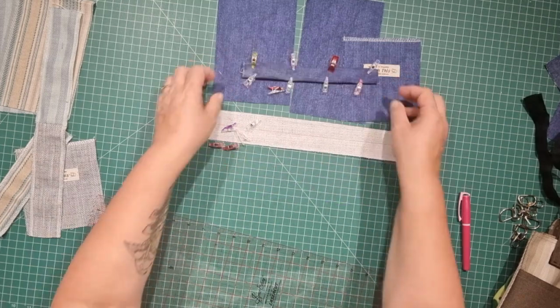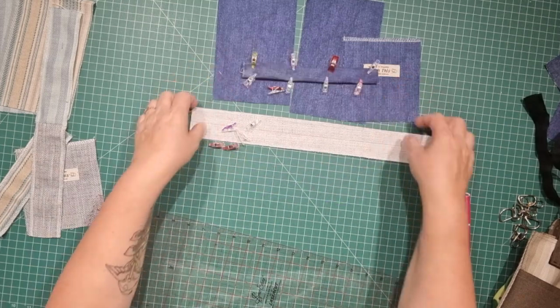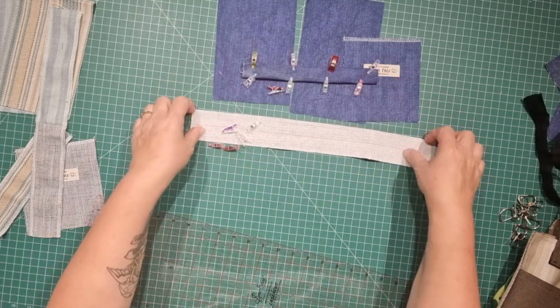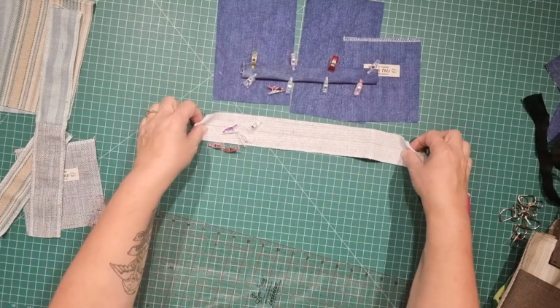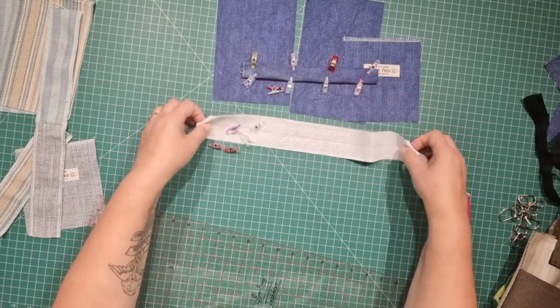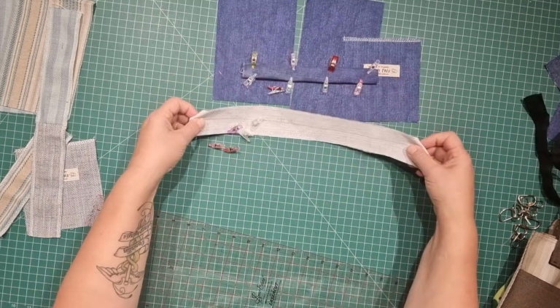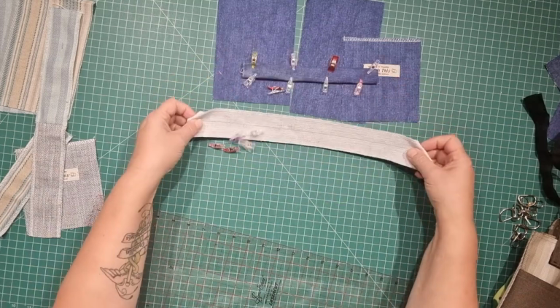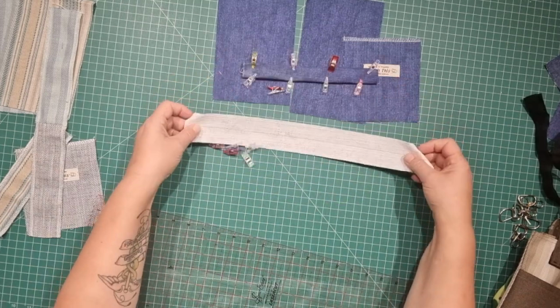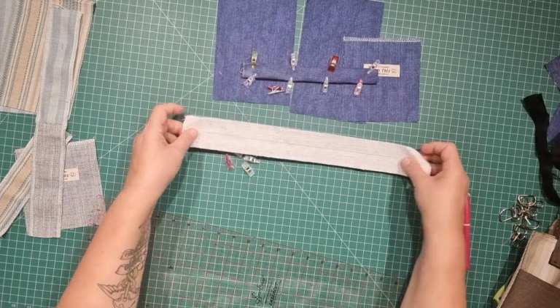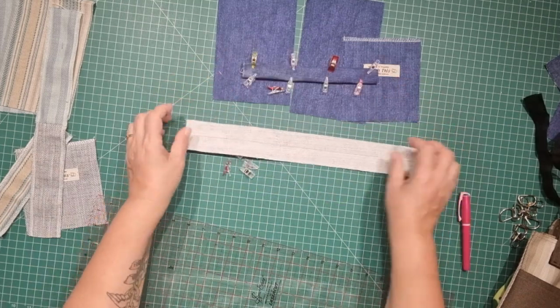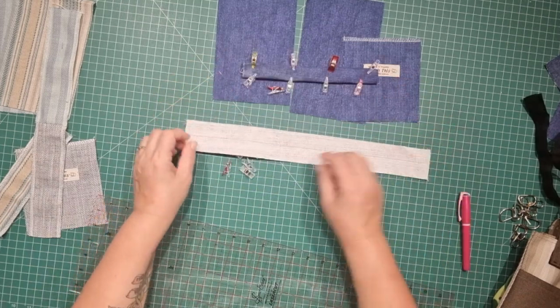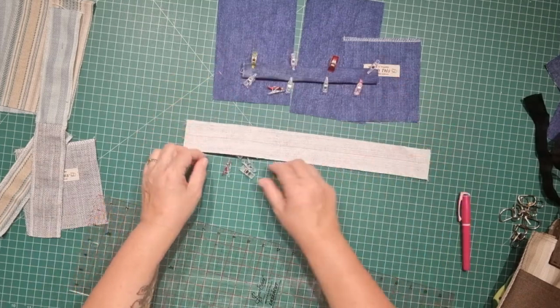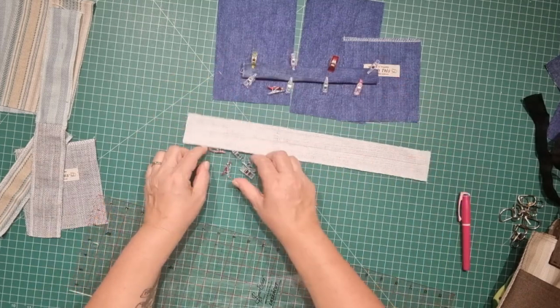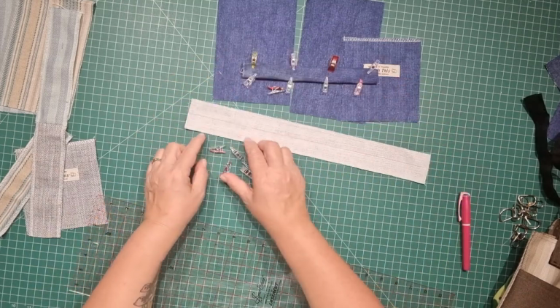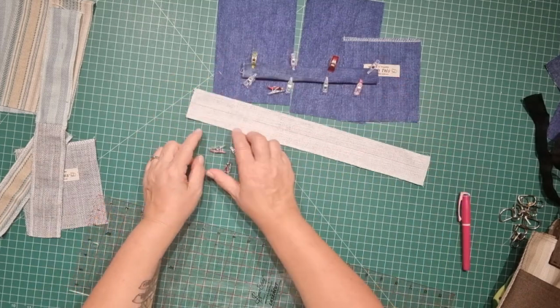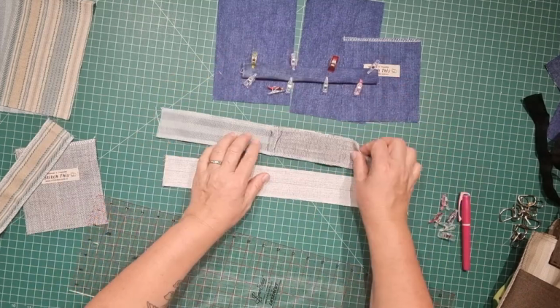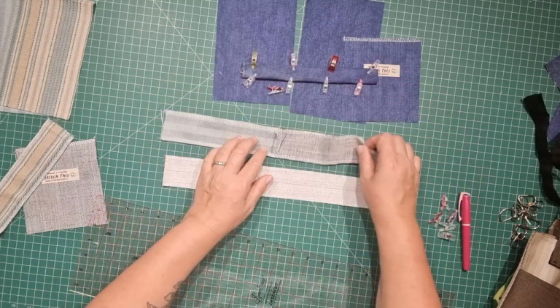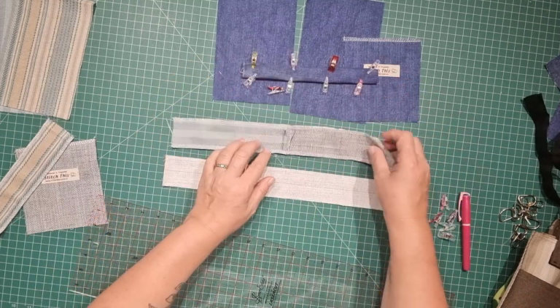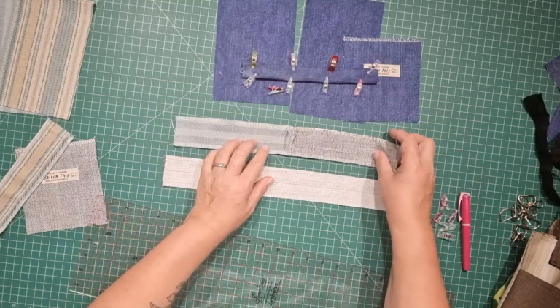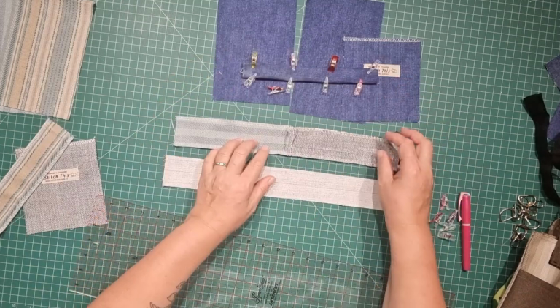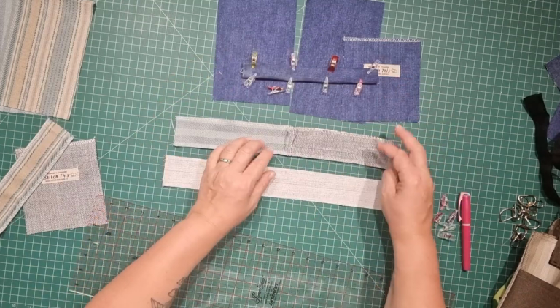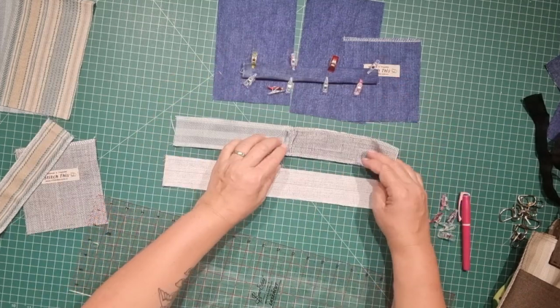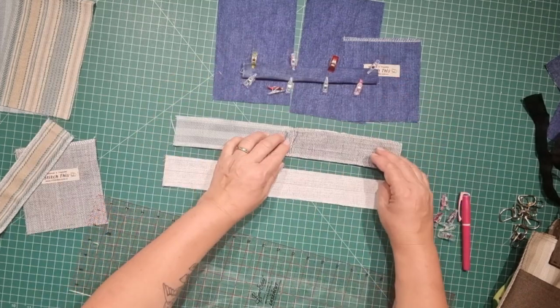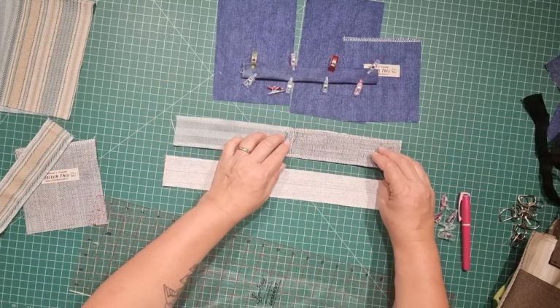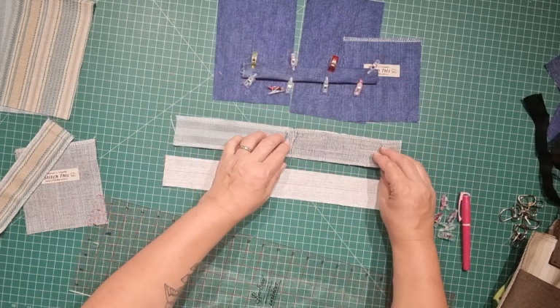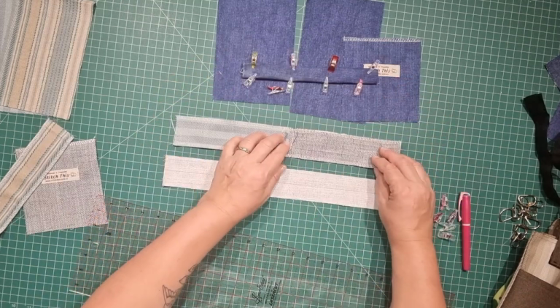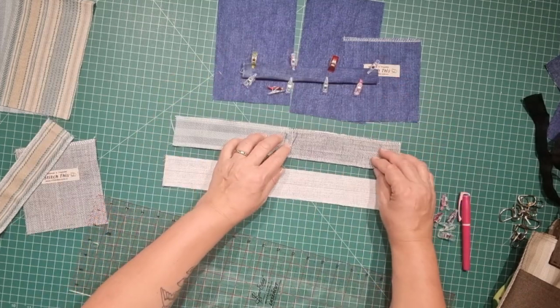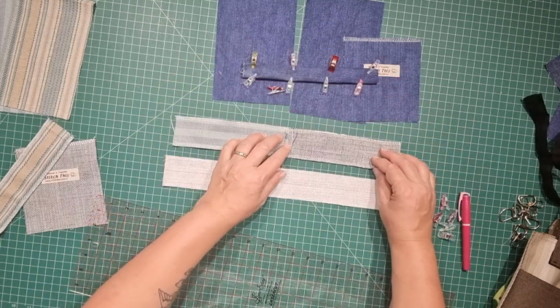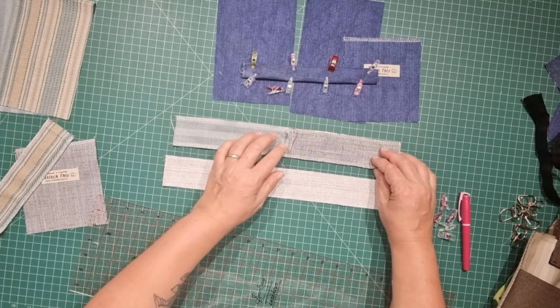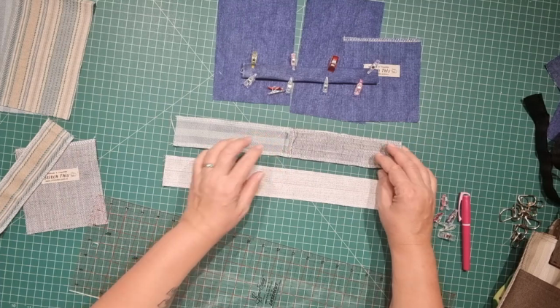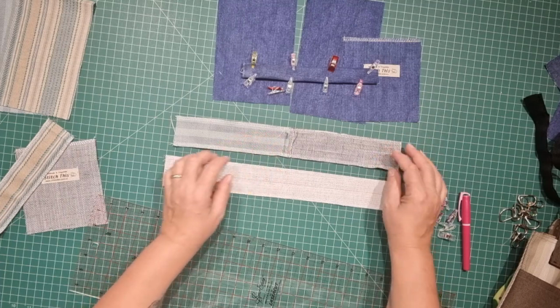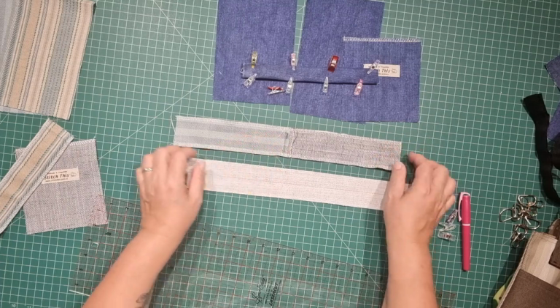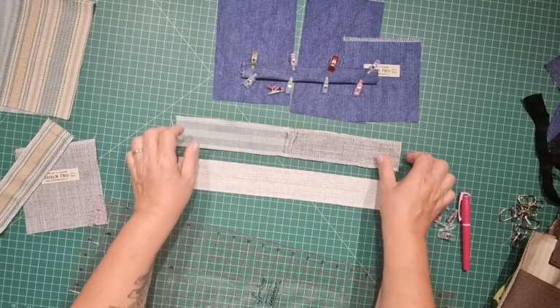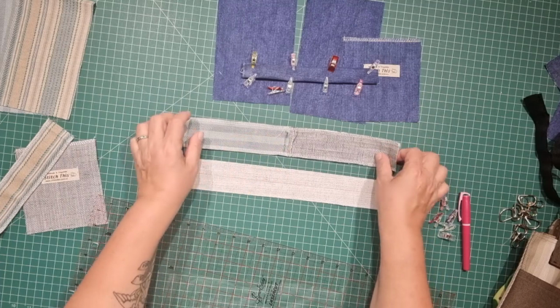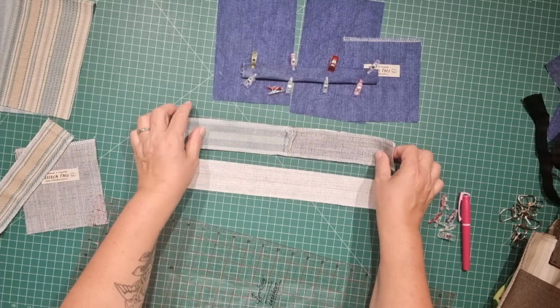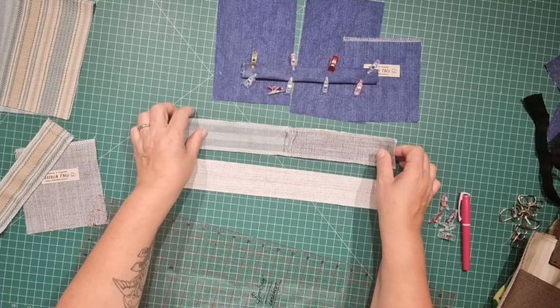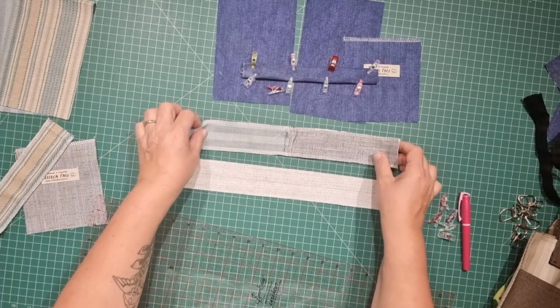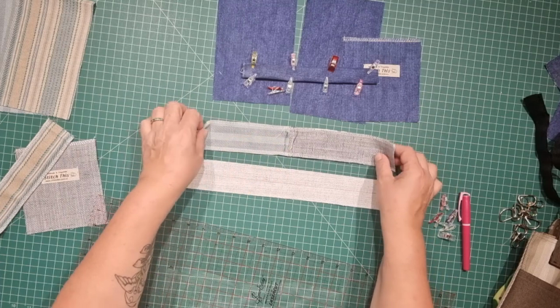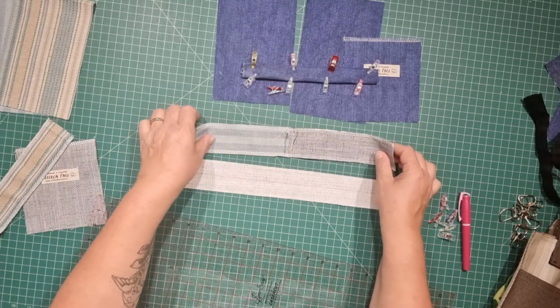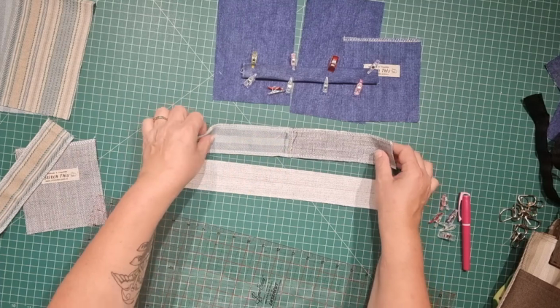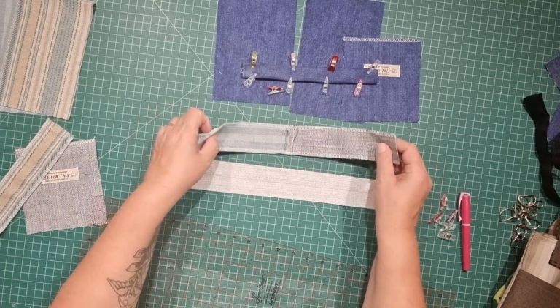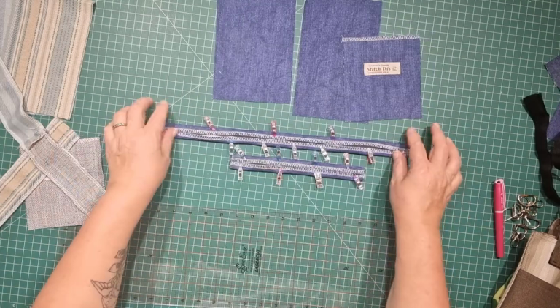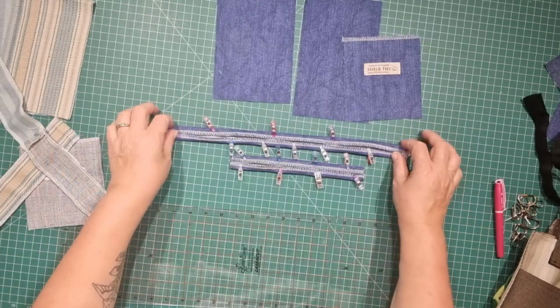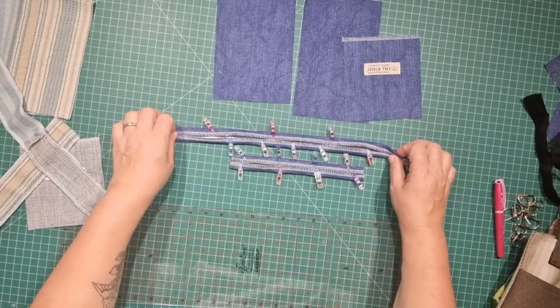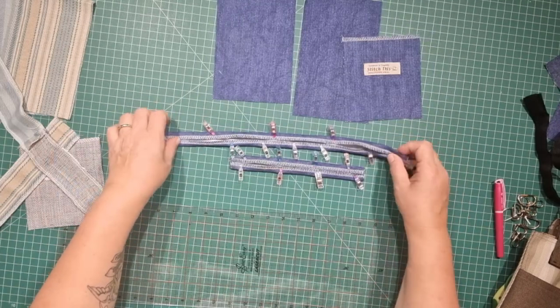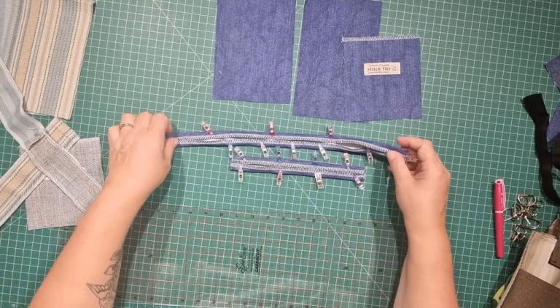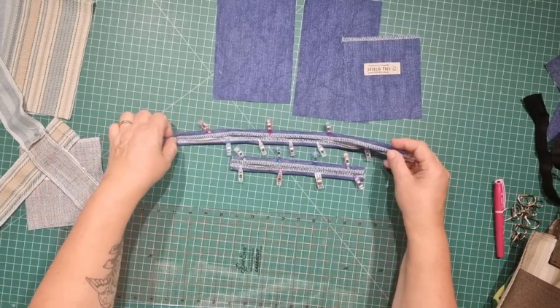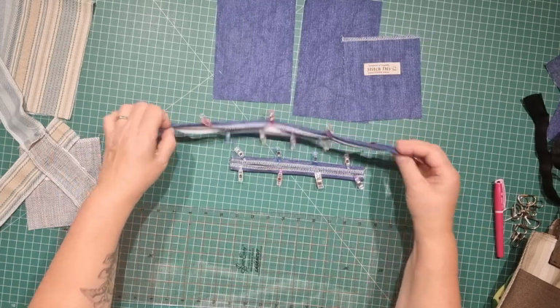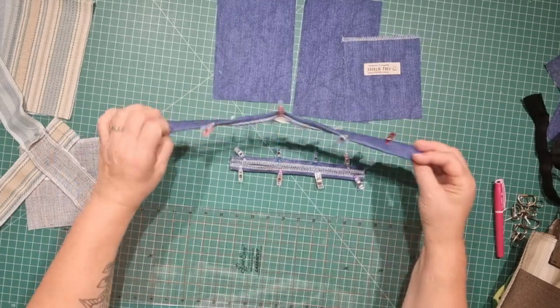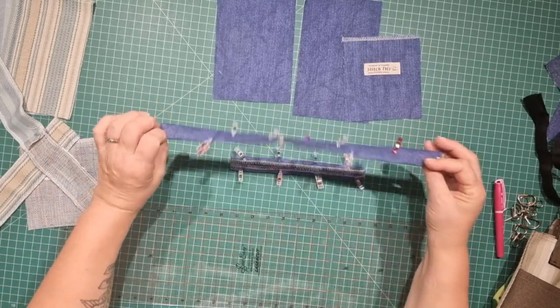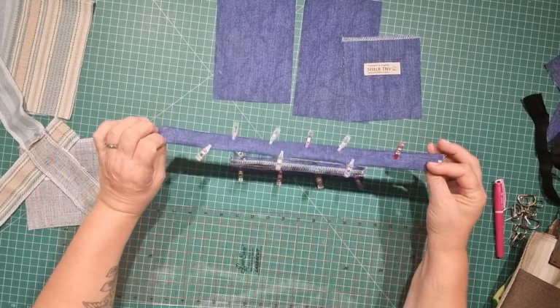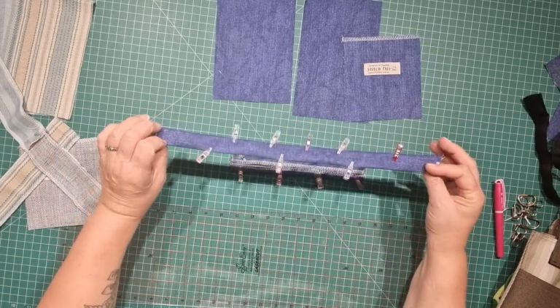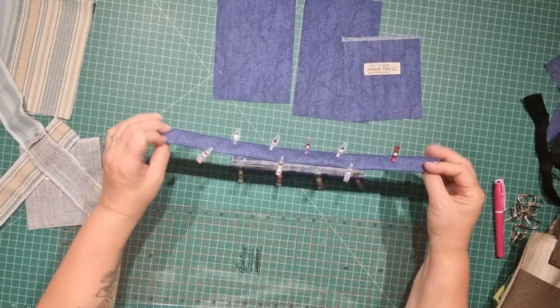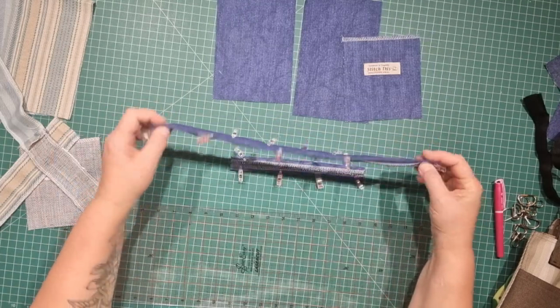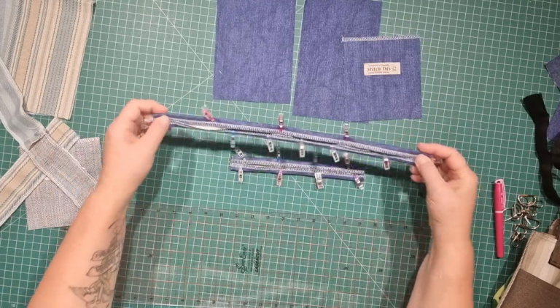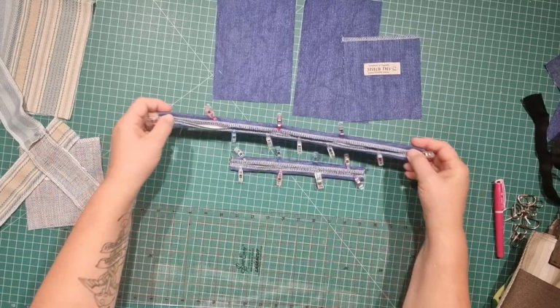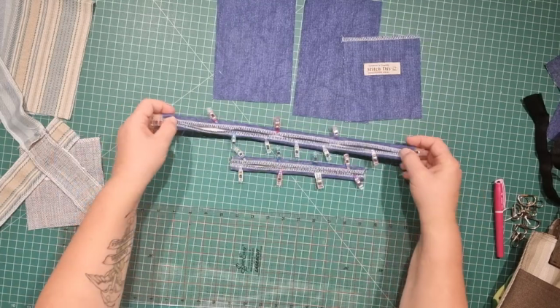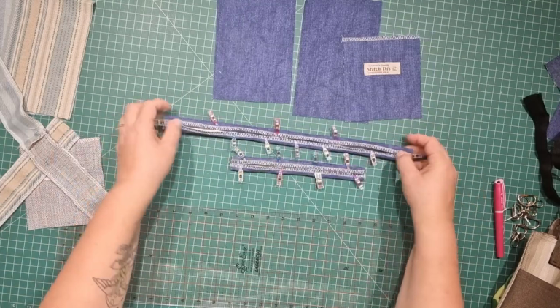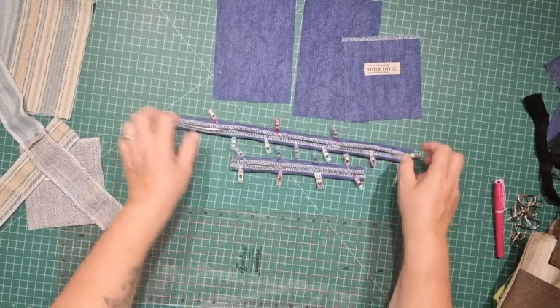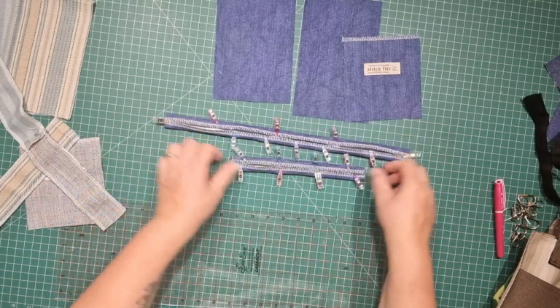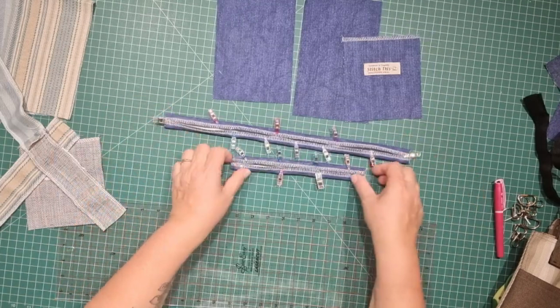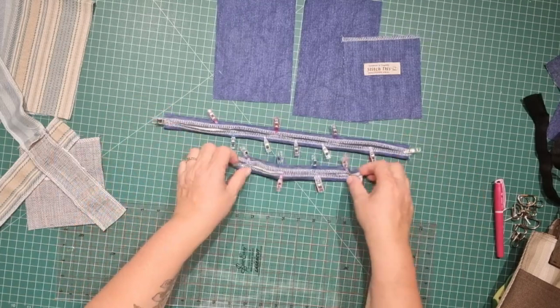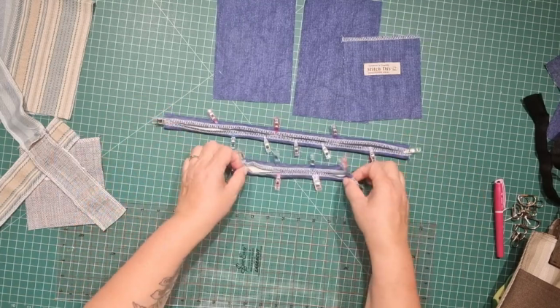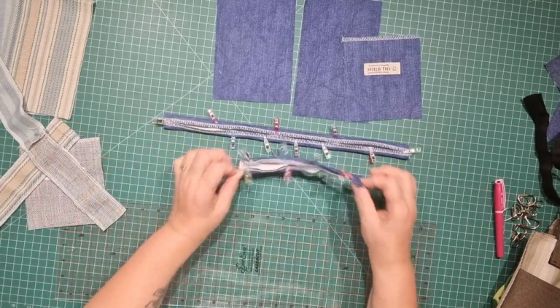We'll do the same for this one and for the upholstery swatch fabric. I'll go and stitch all of these straps down now.